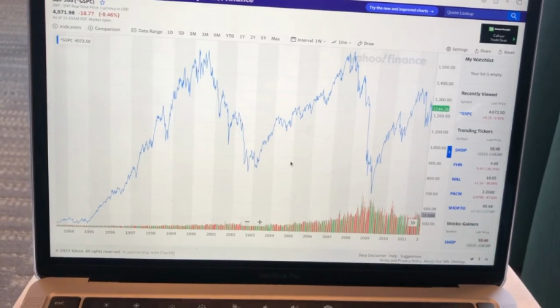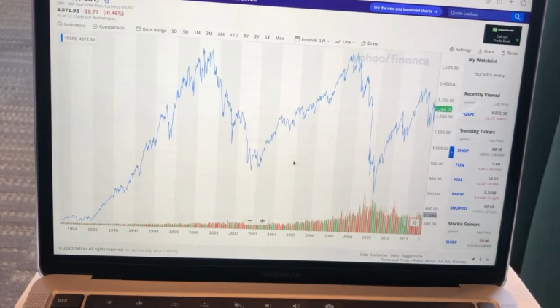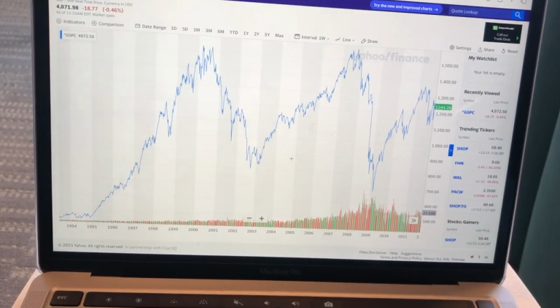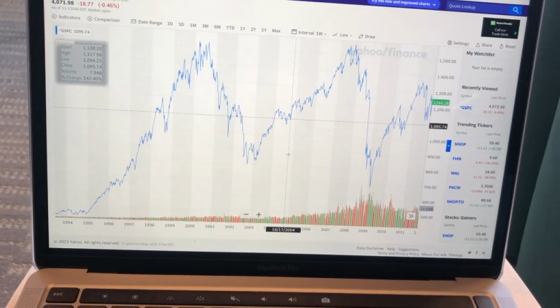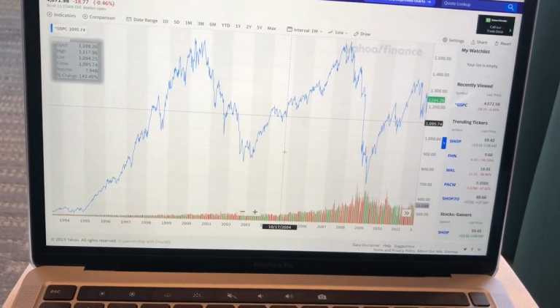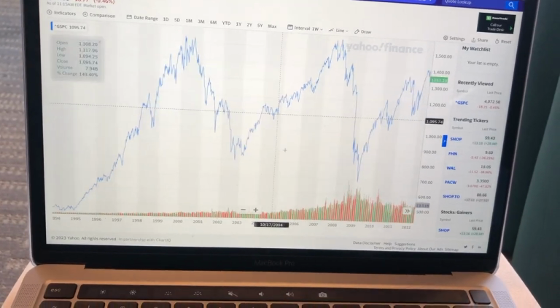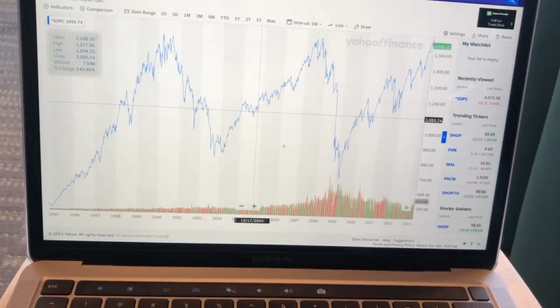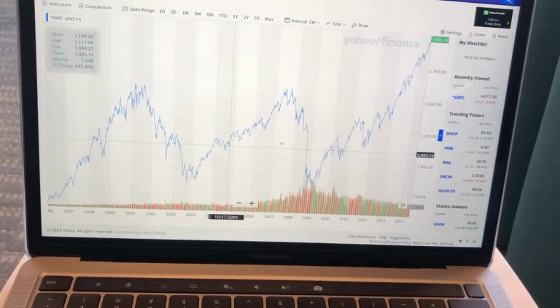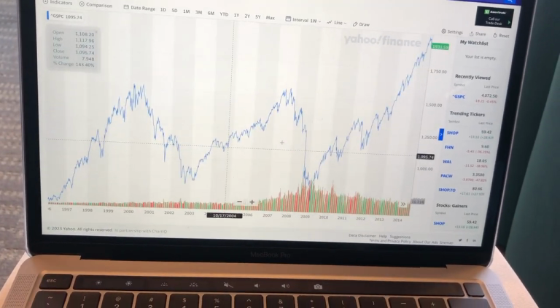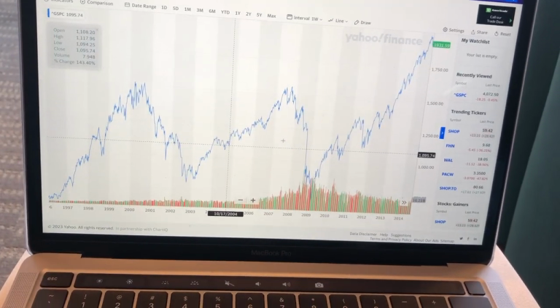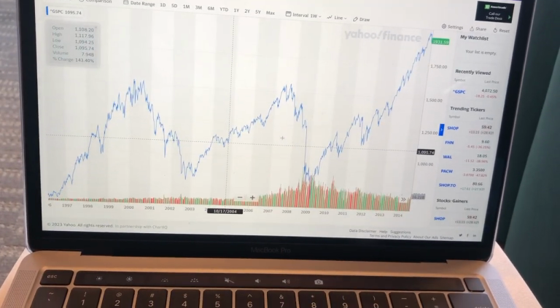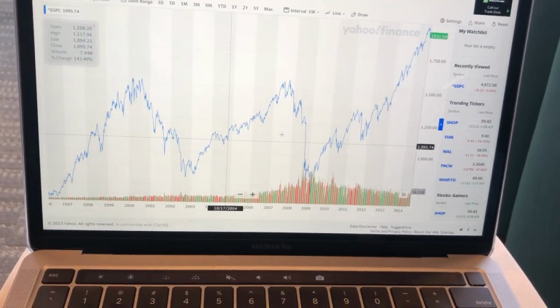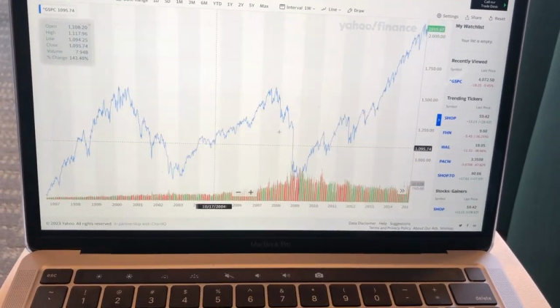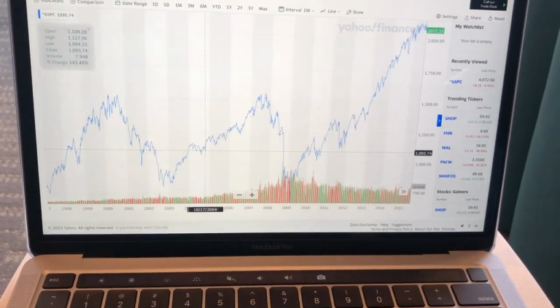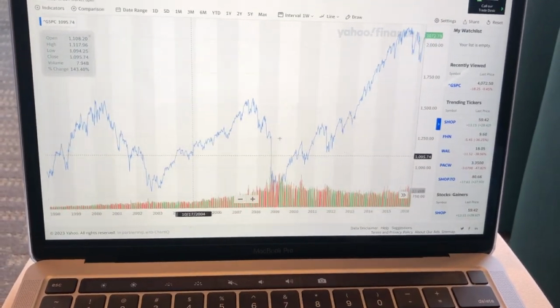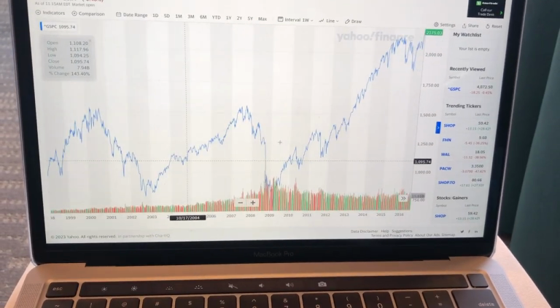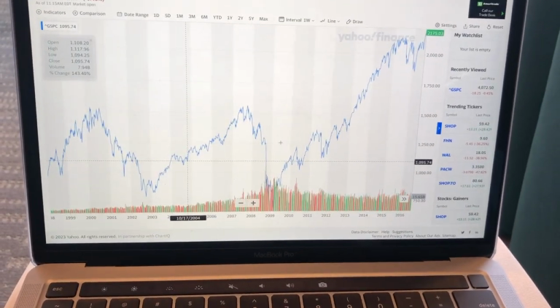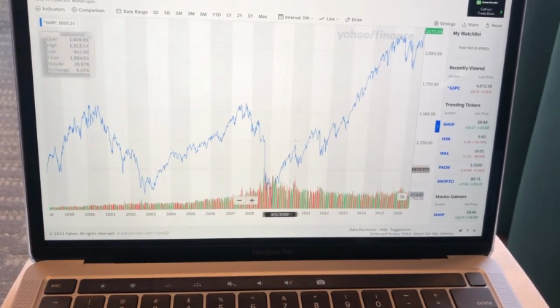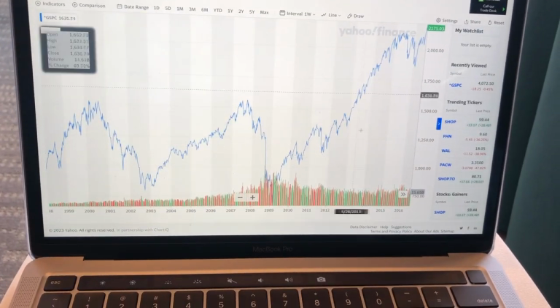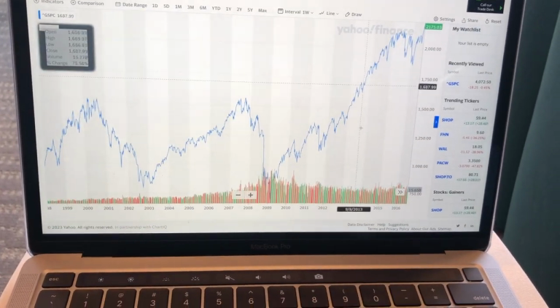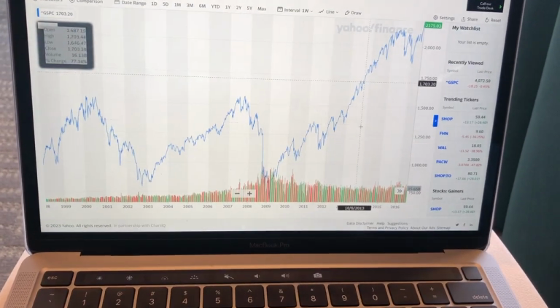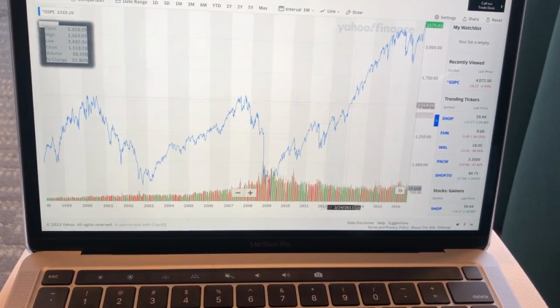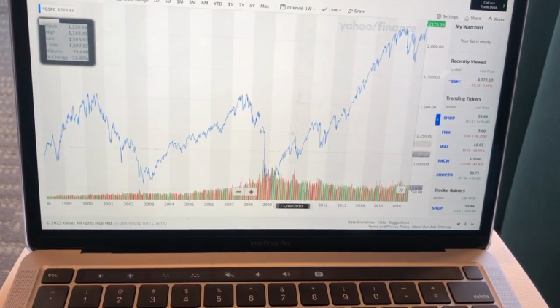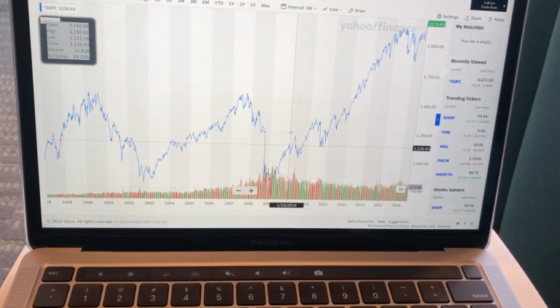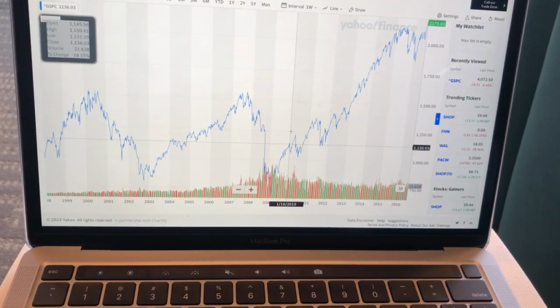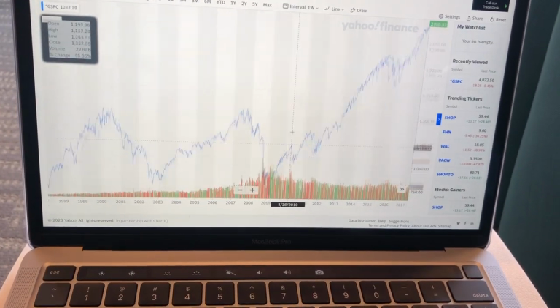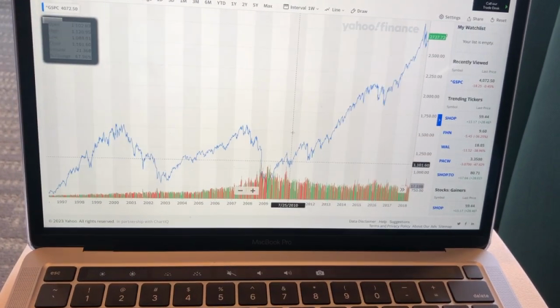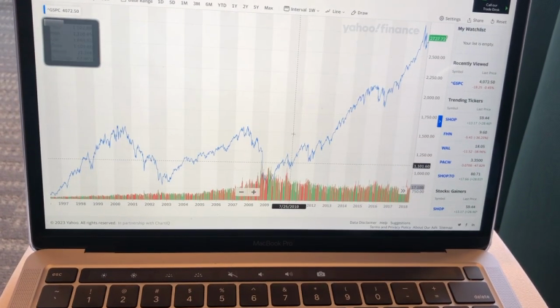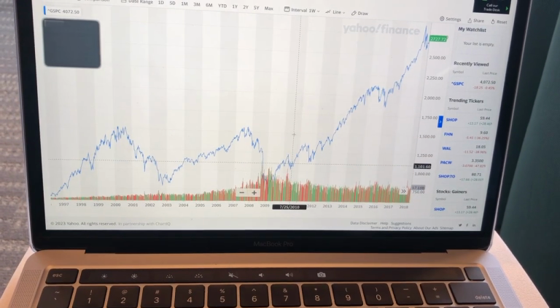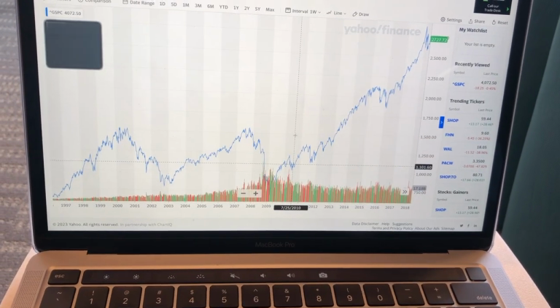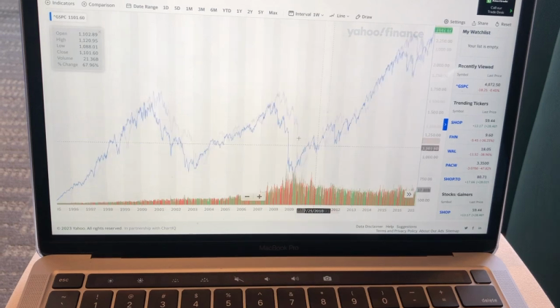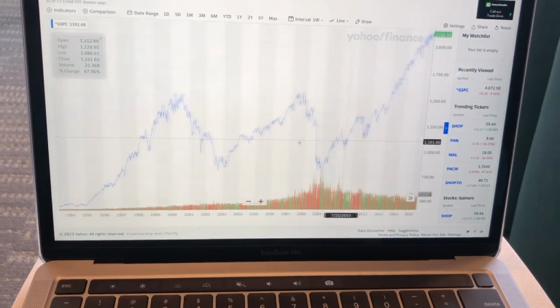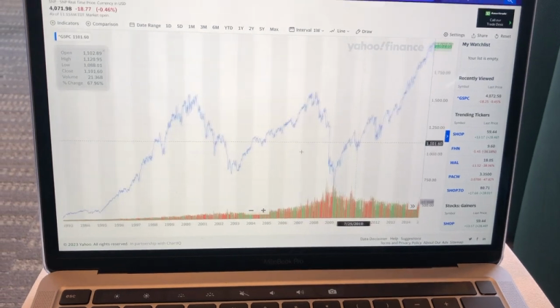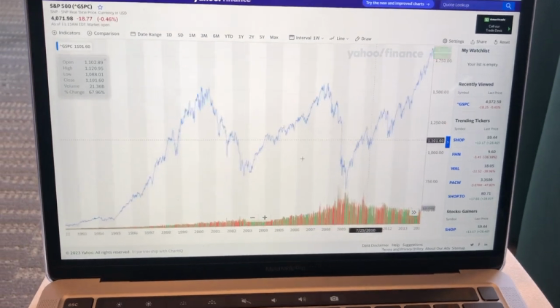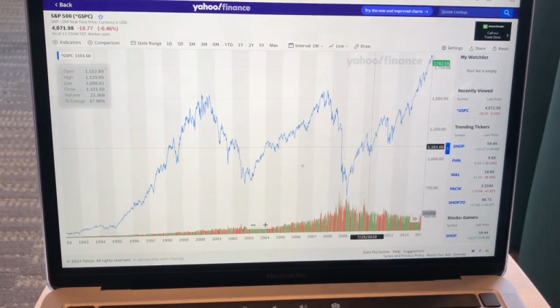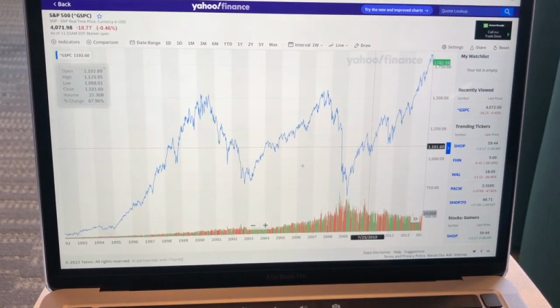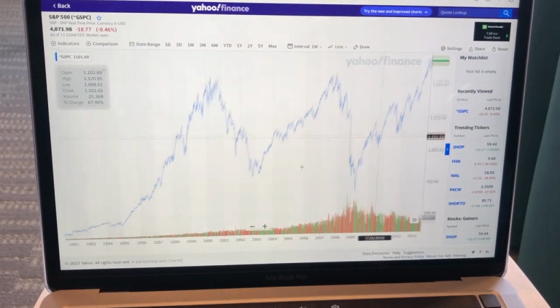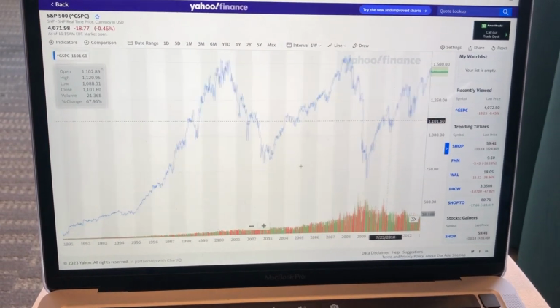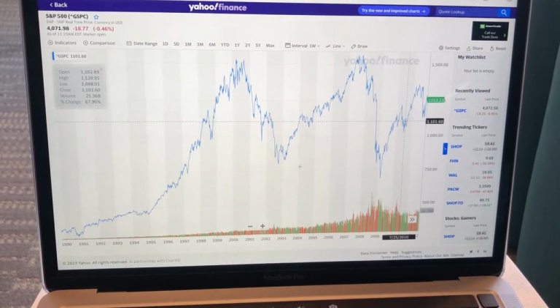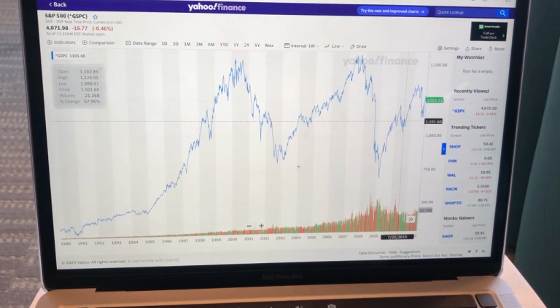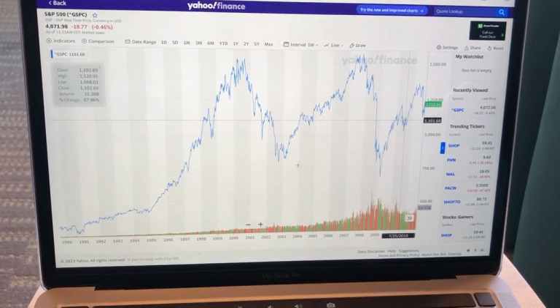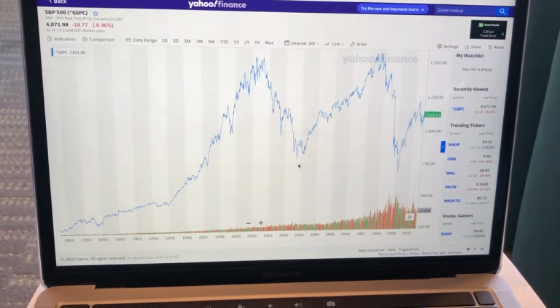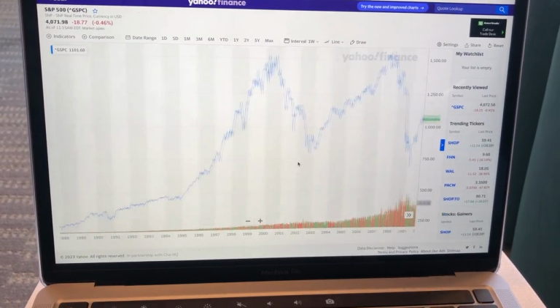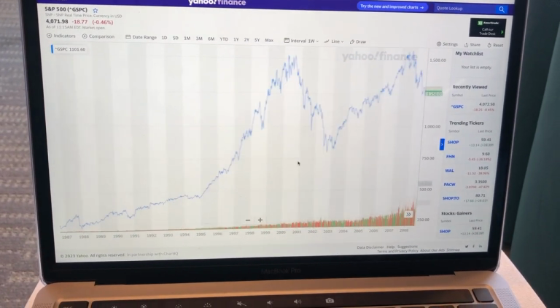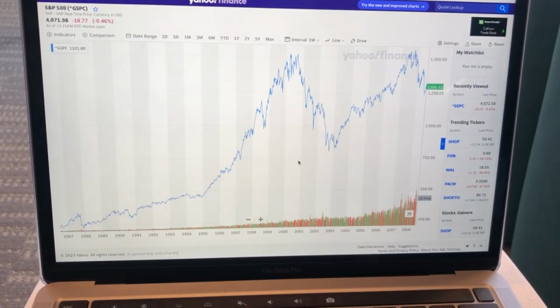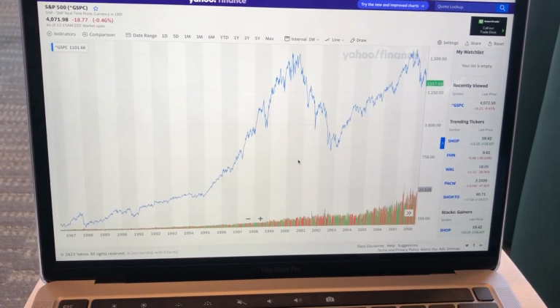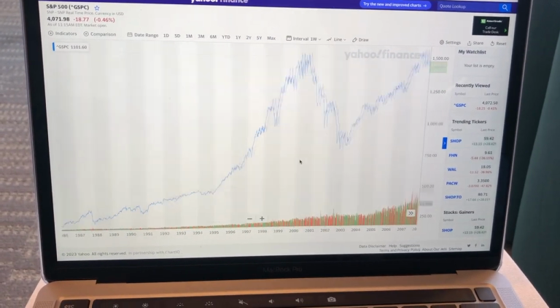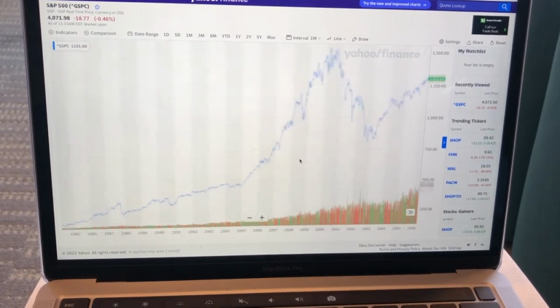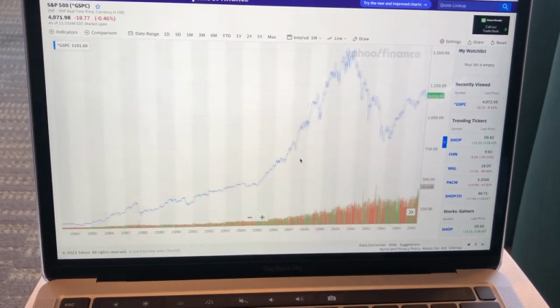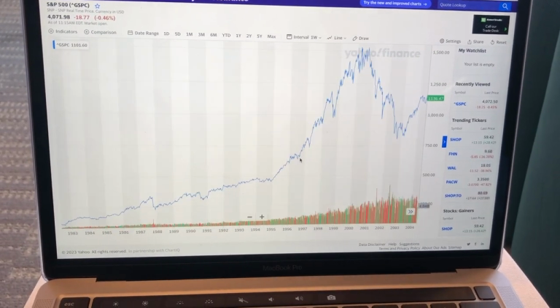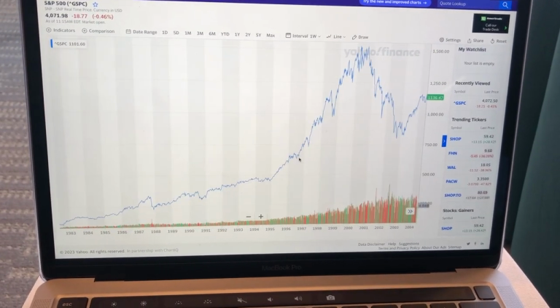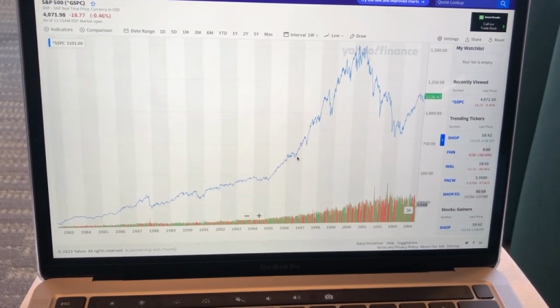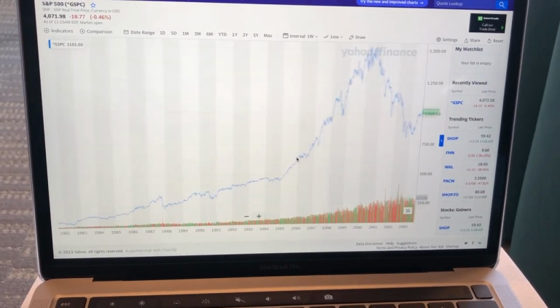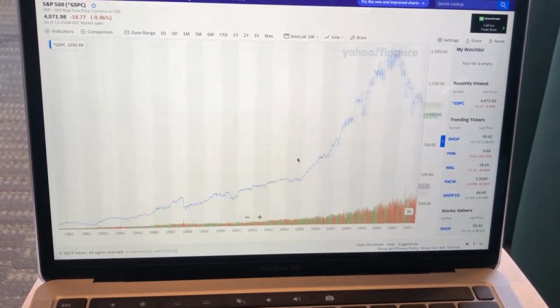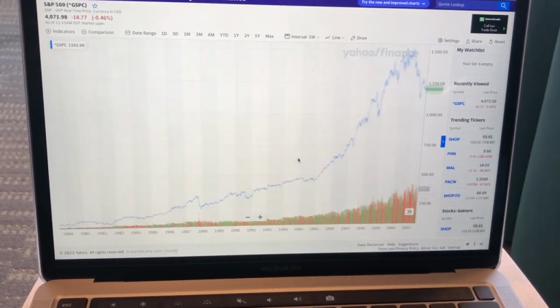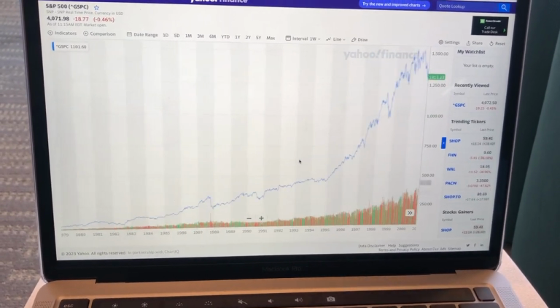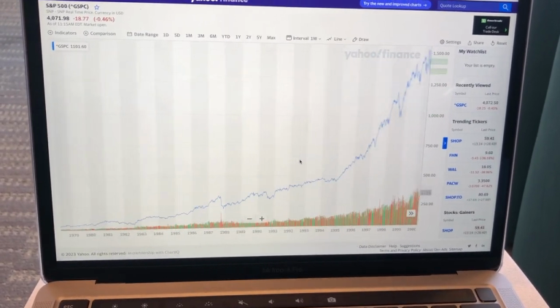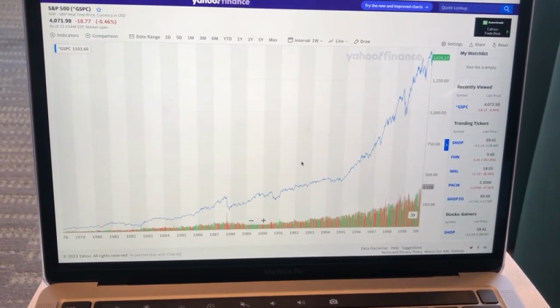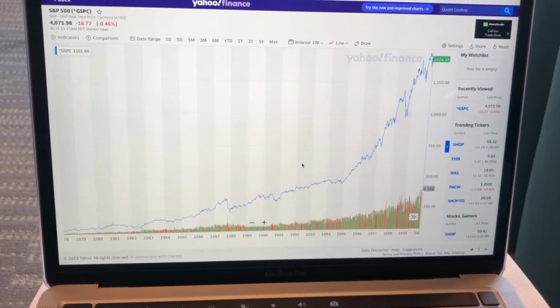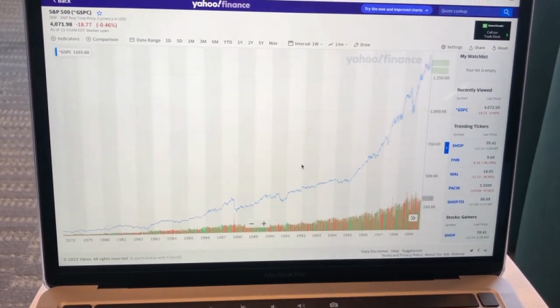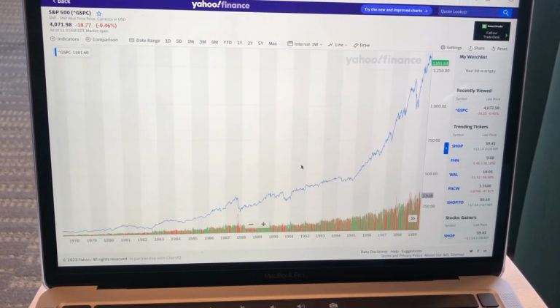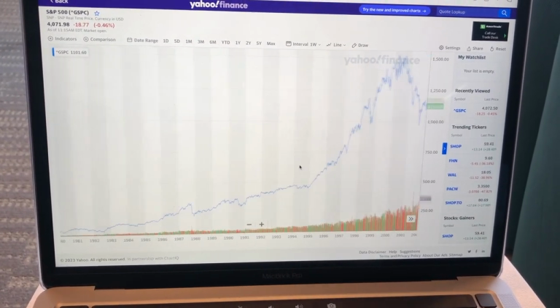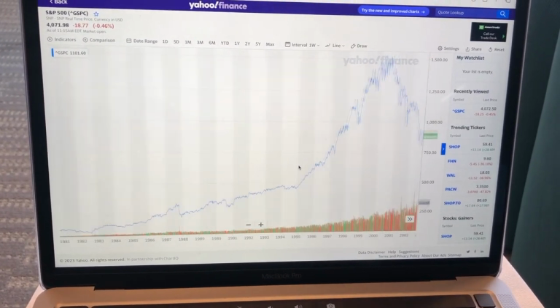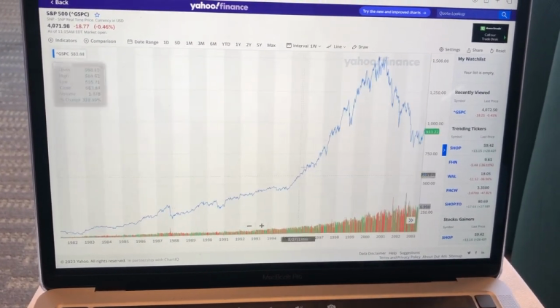Next I move on to an assignment for my financial analytics class. We're reviewing data over the past hundred years and looking at major stock market crashes.